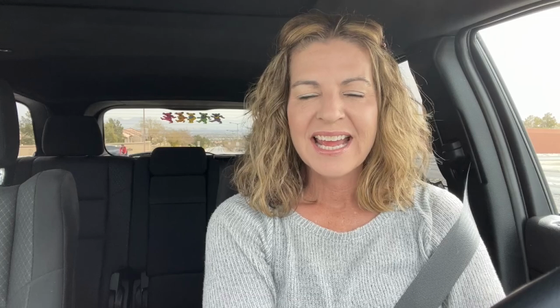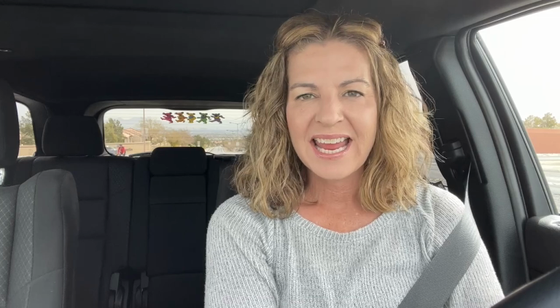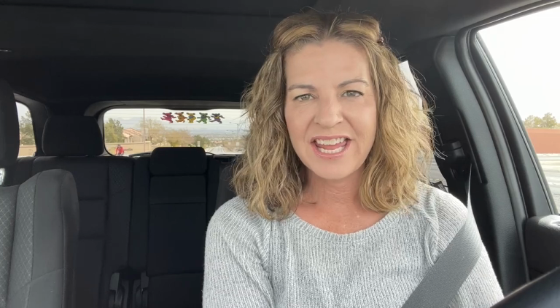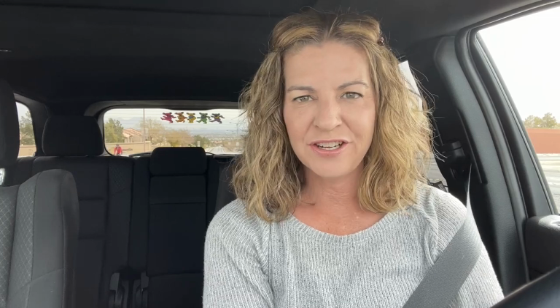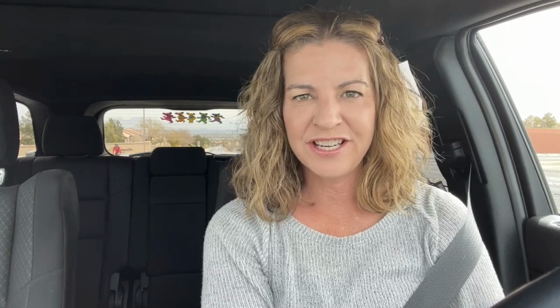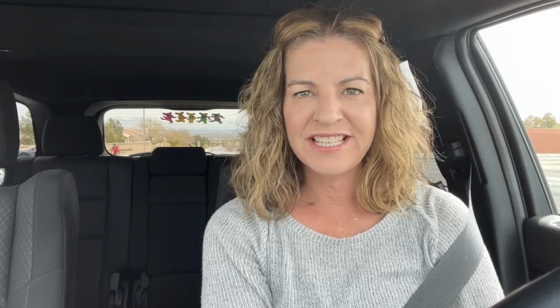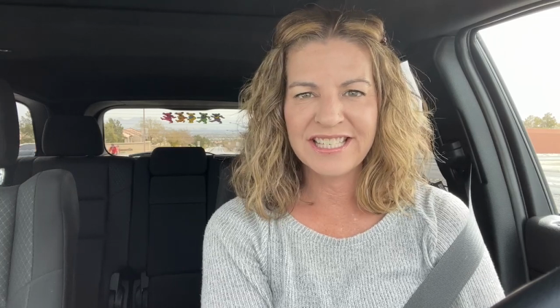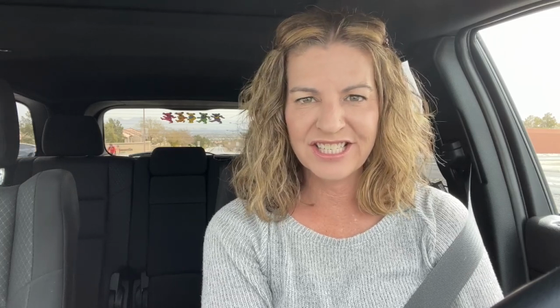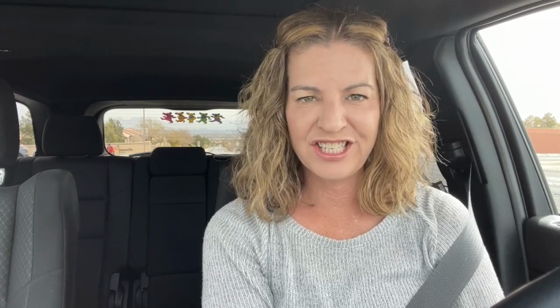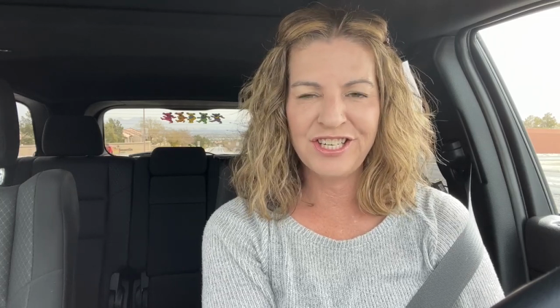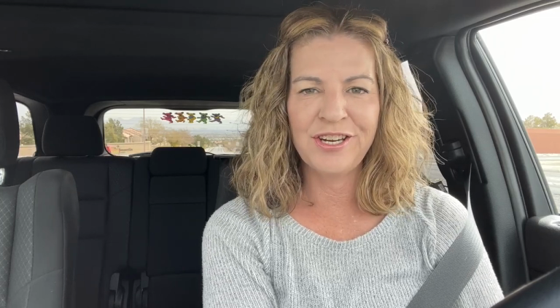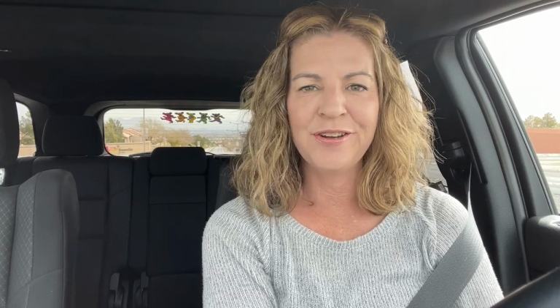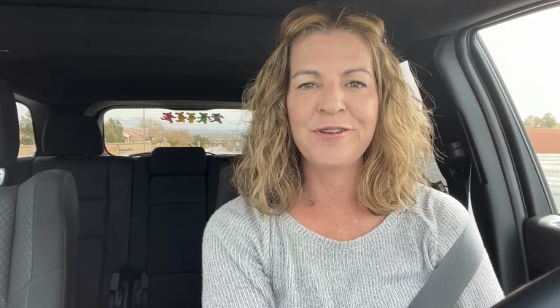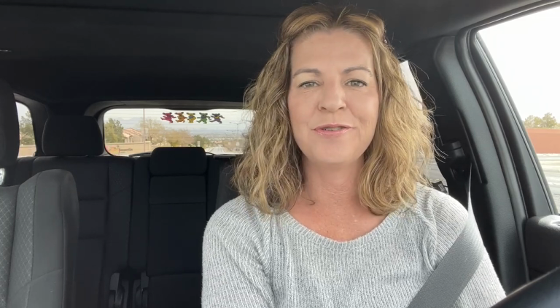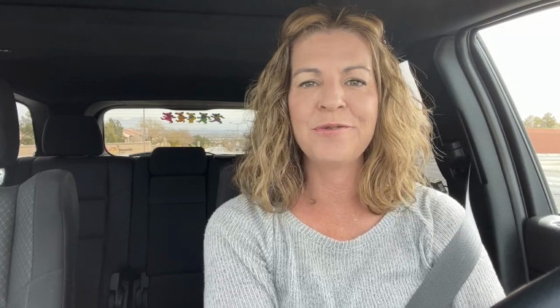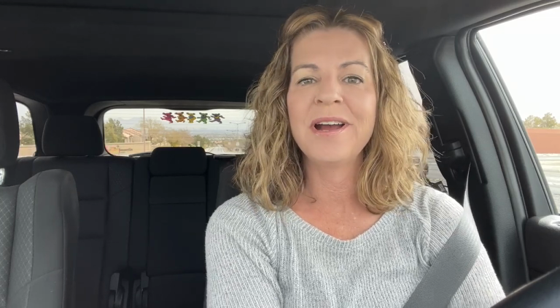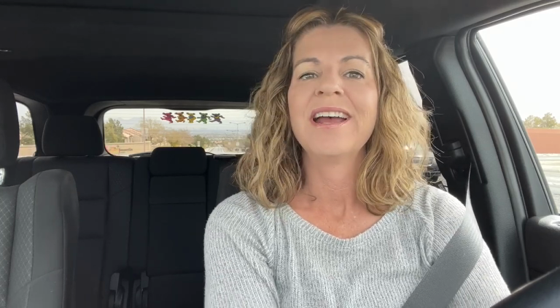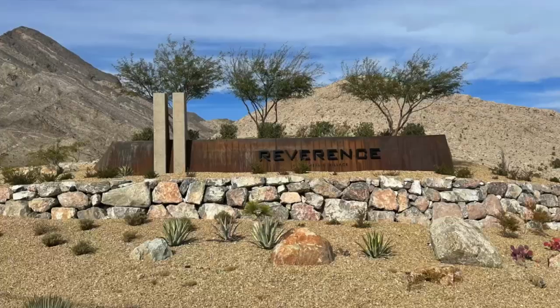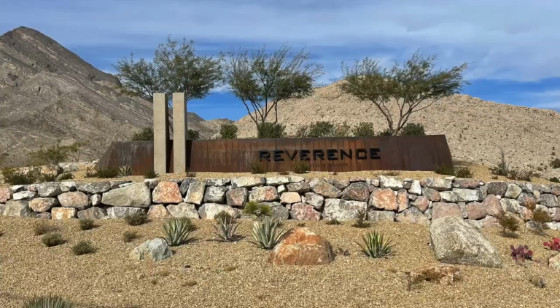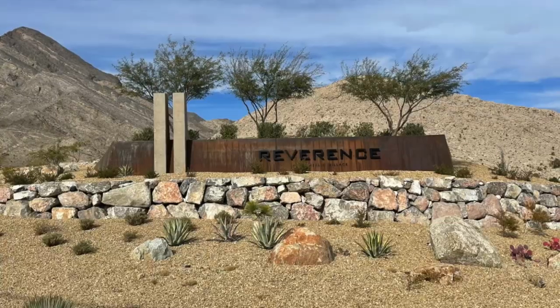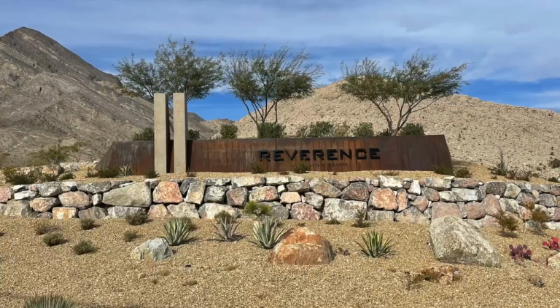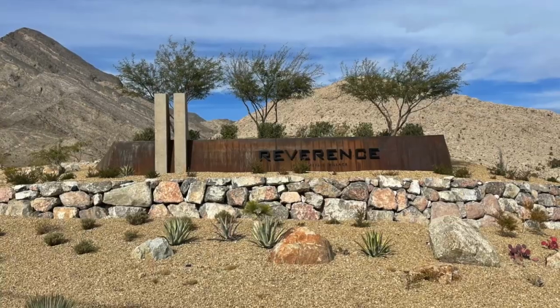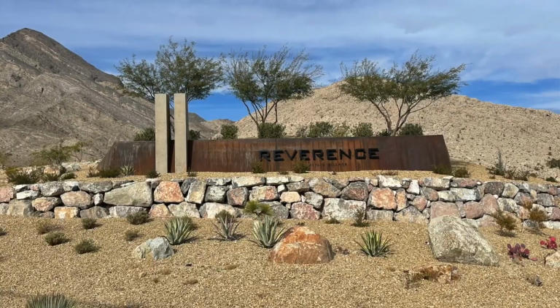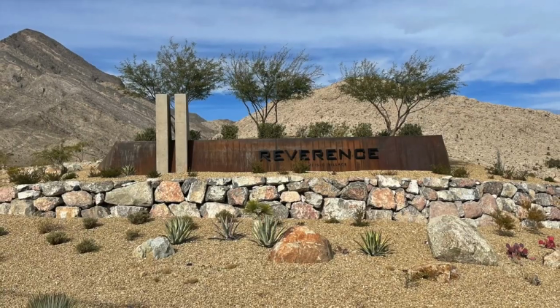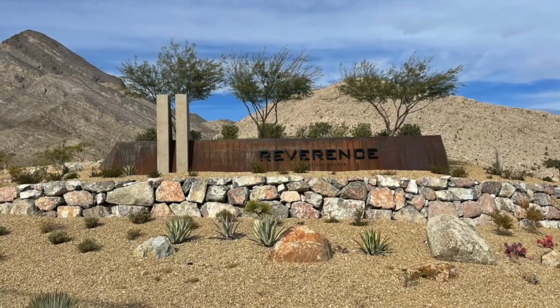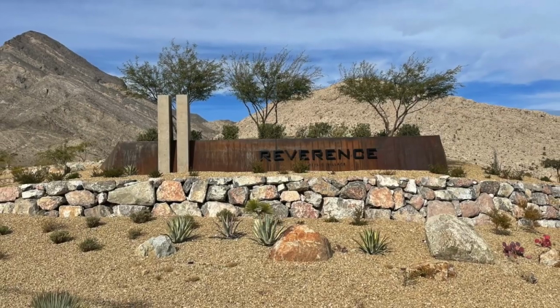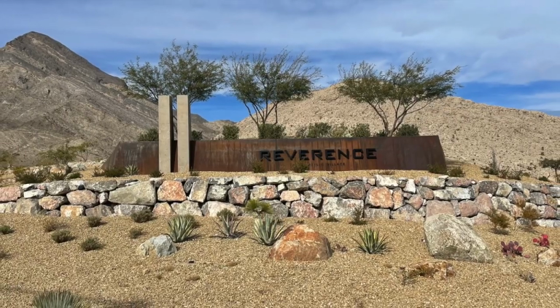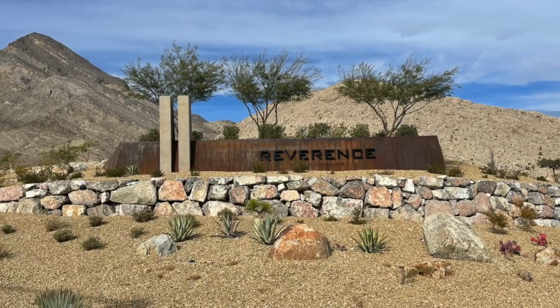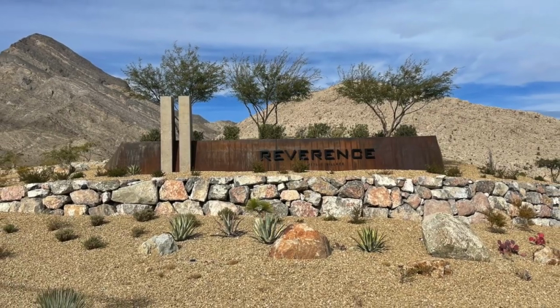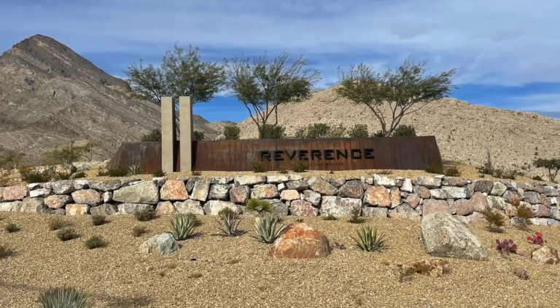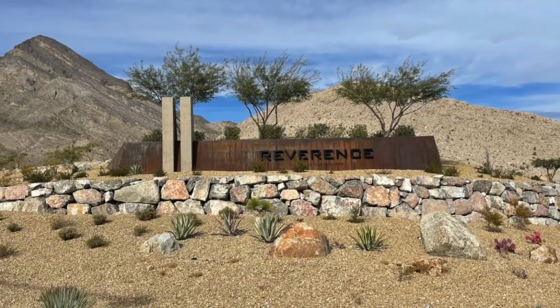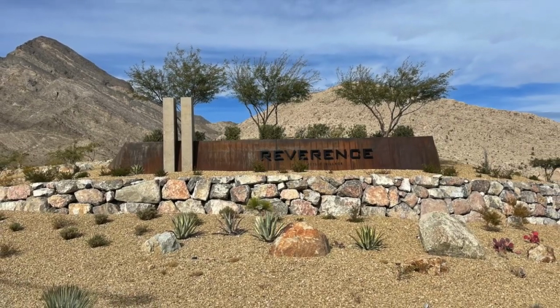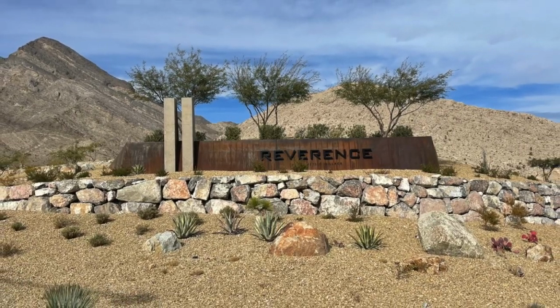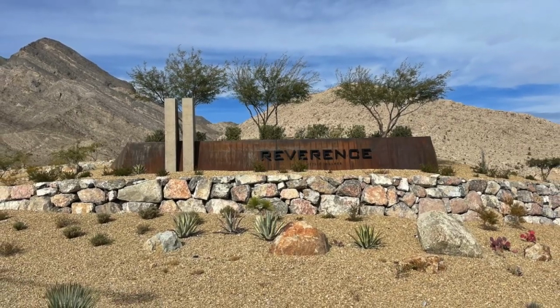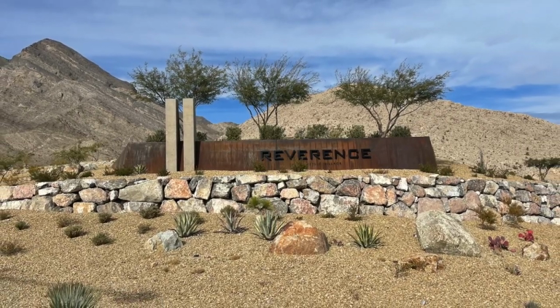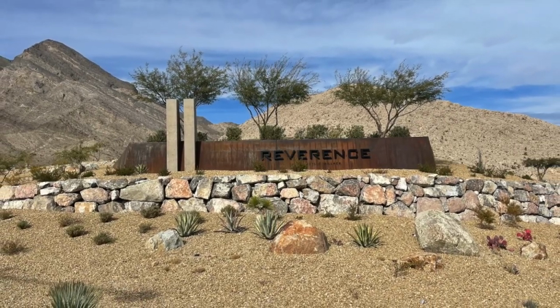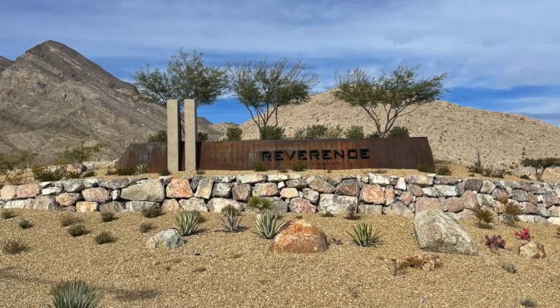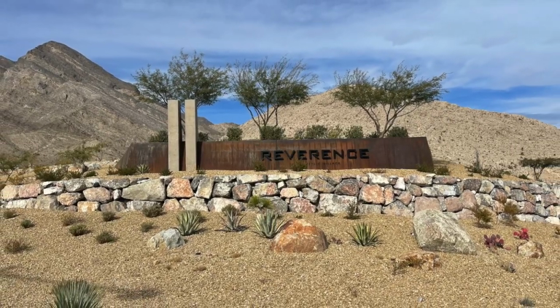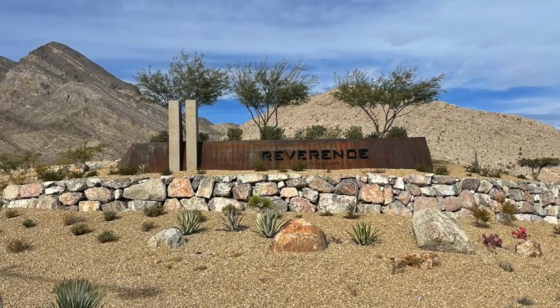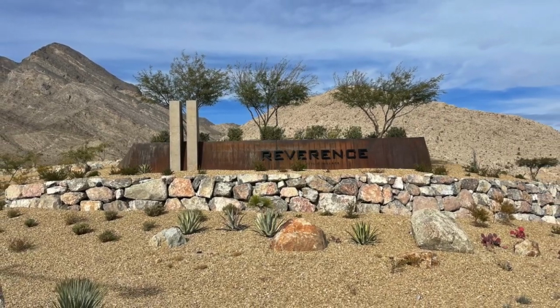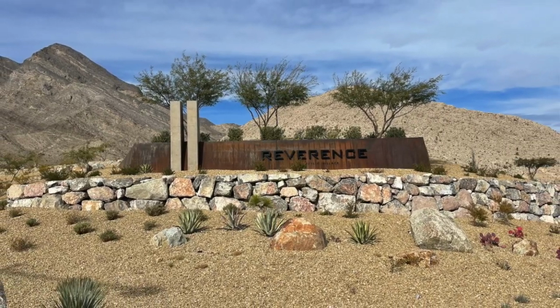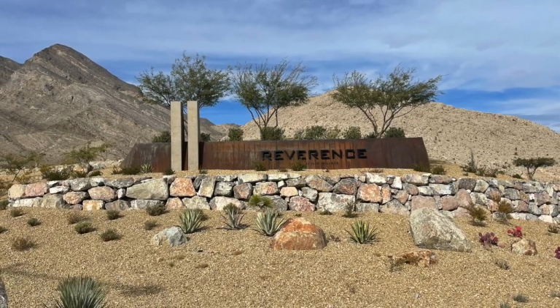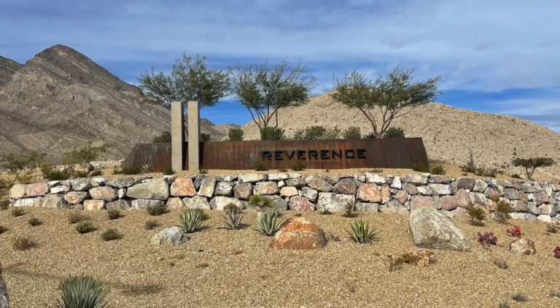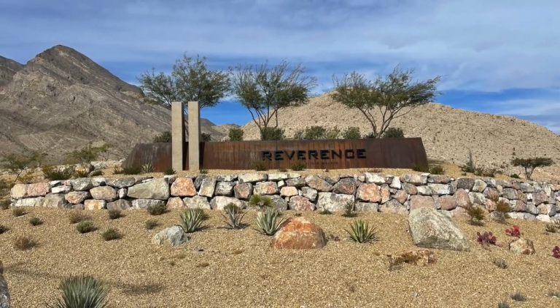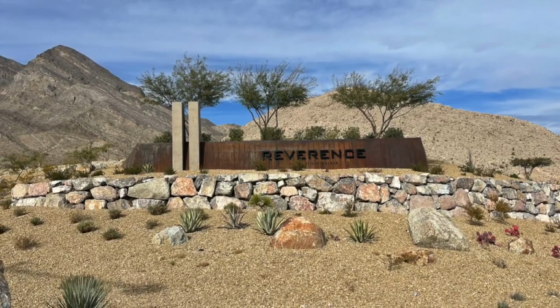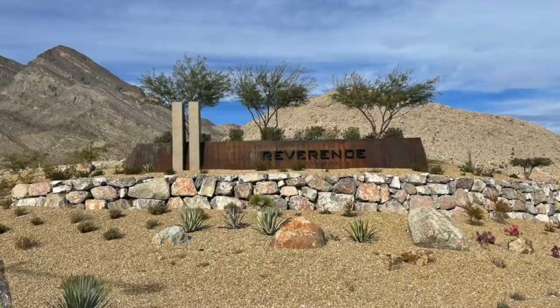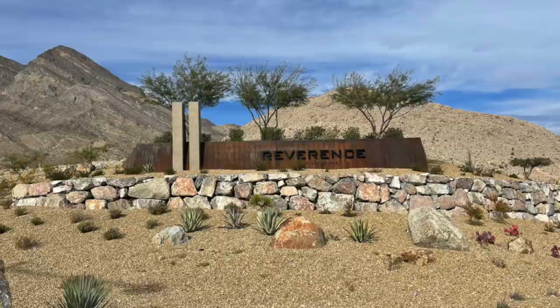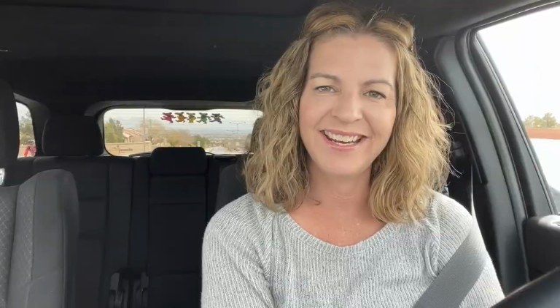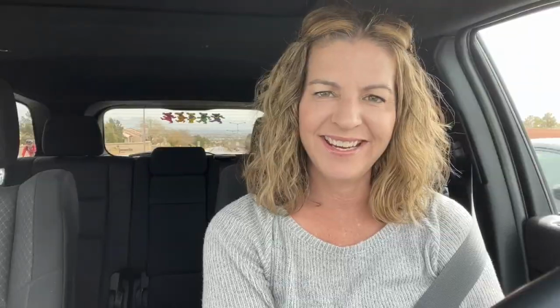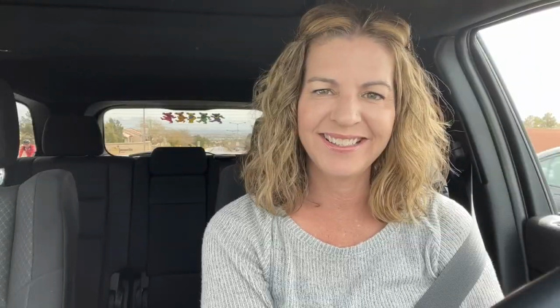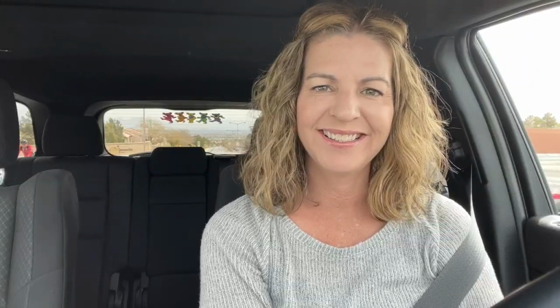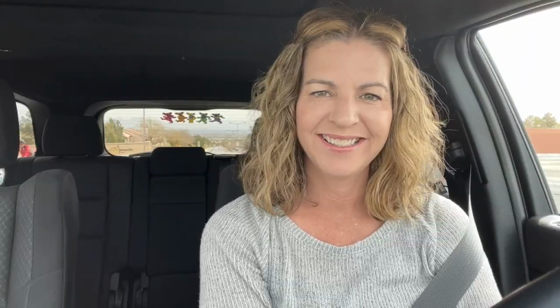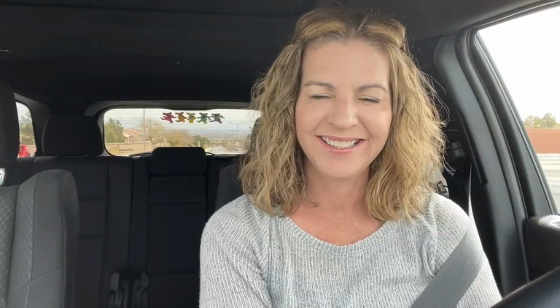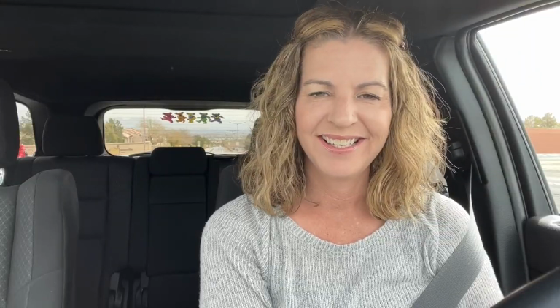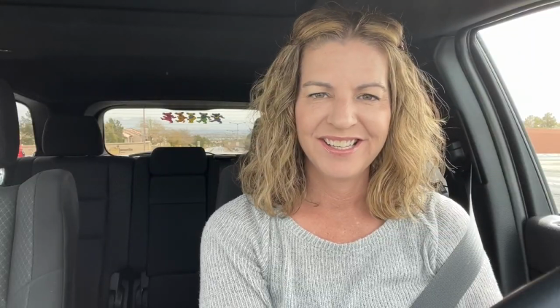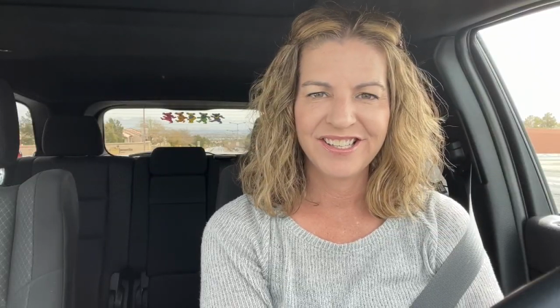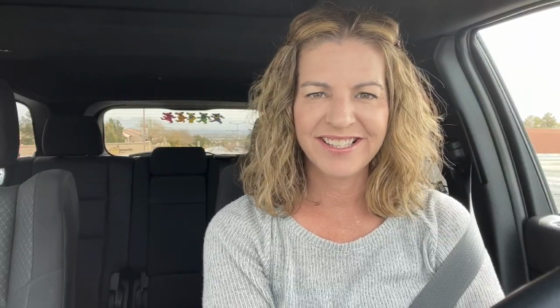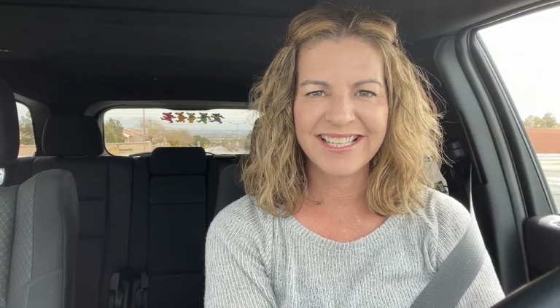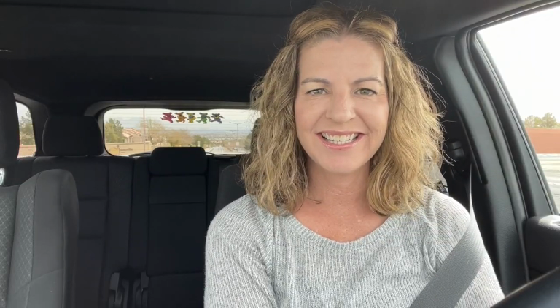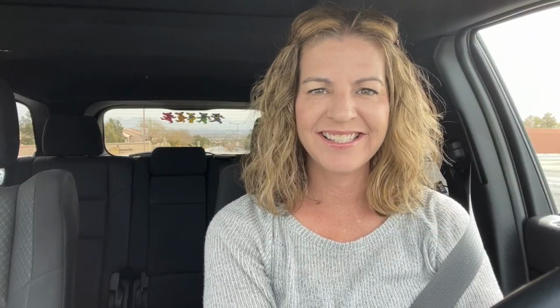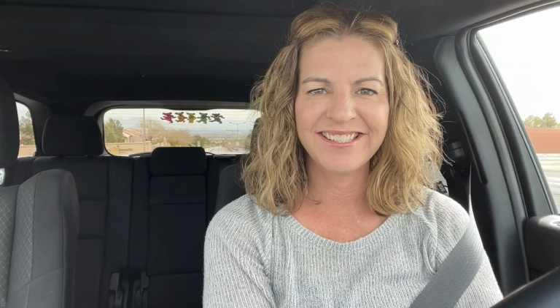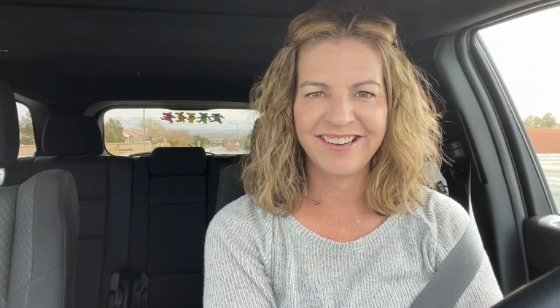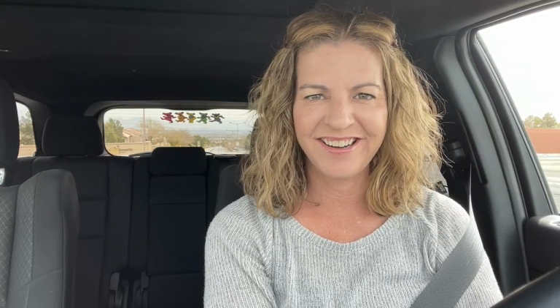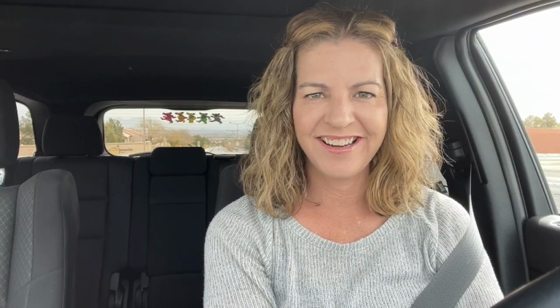Introducing to you Reverence and Summerlin, and that's what I'm talking about today. So let's get started.